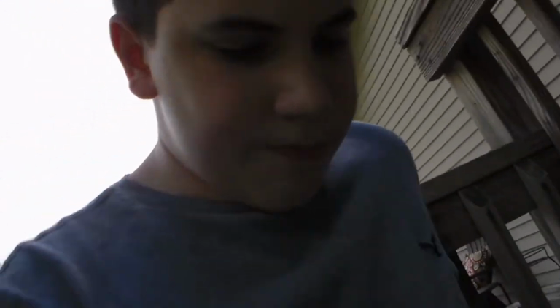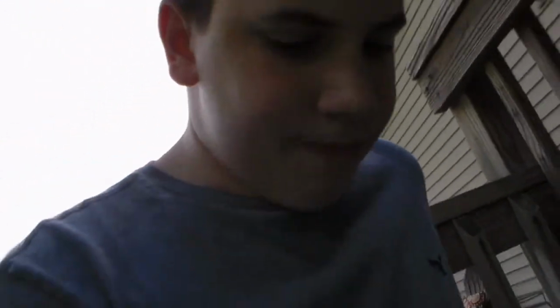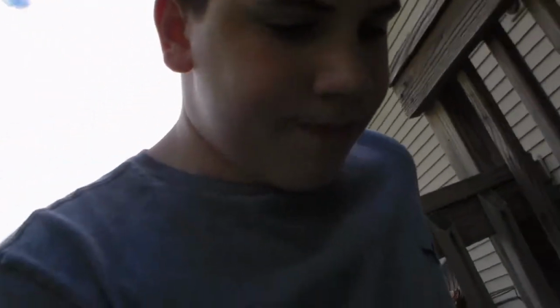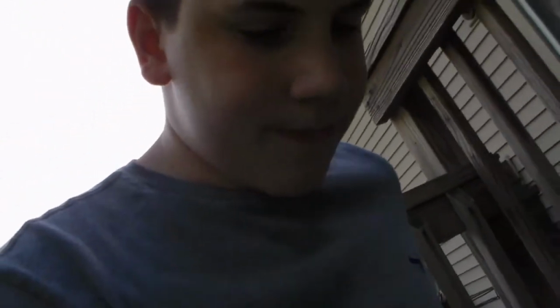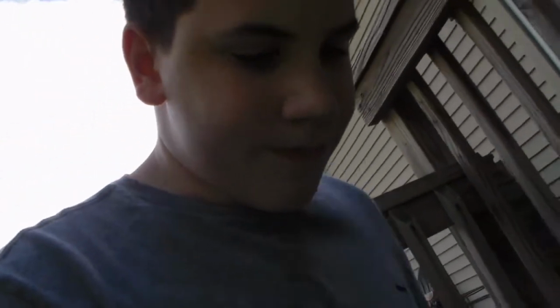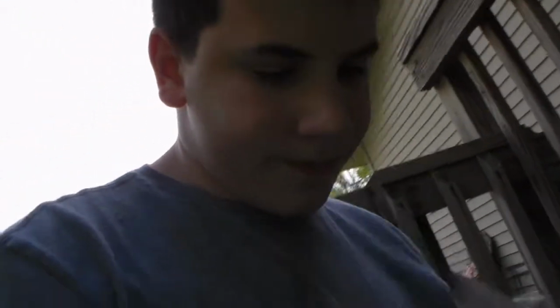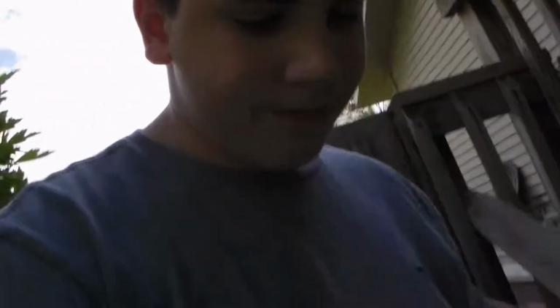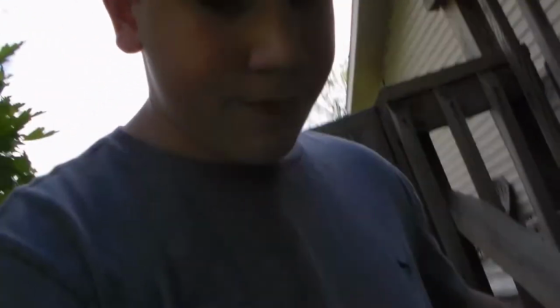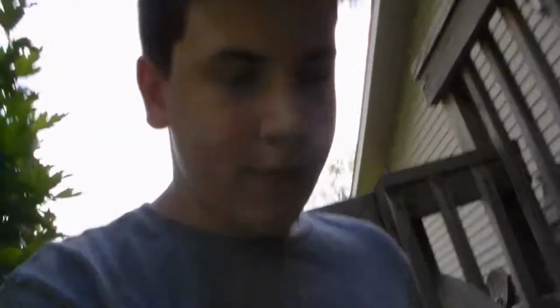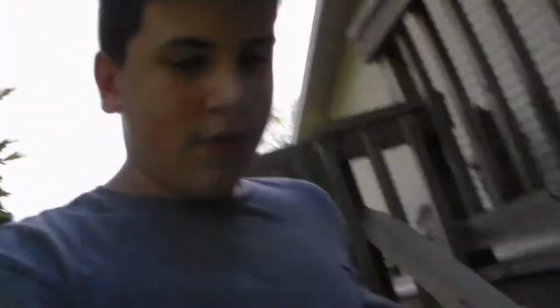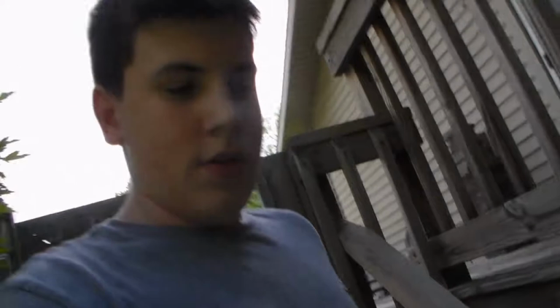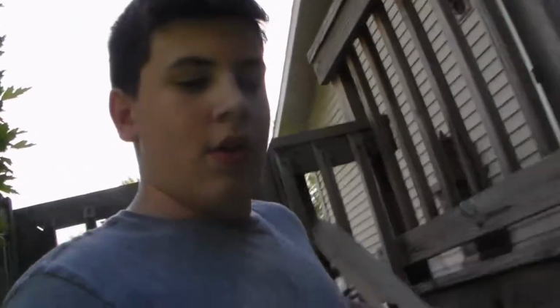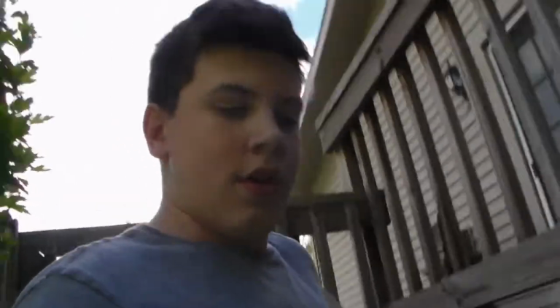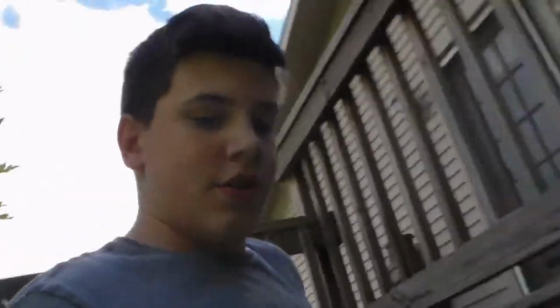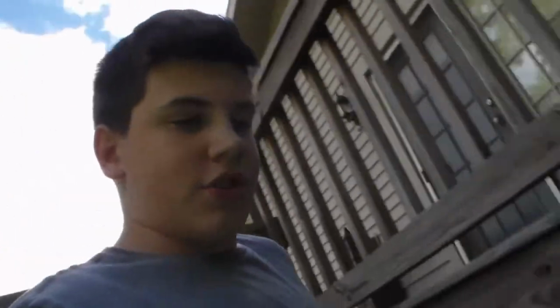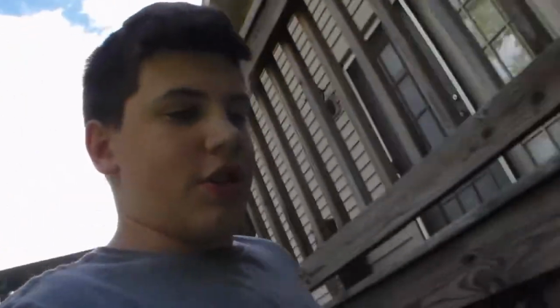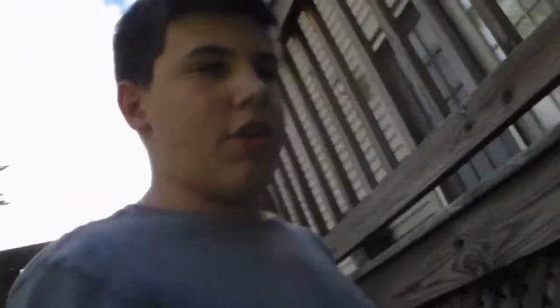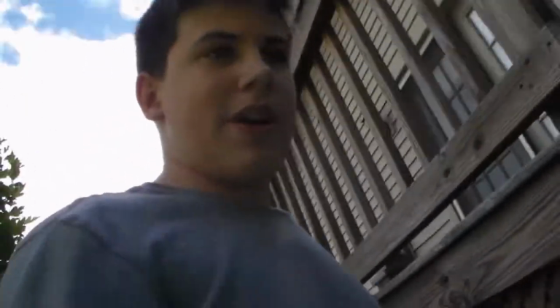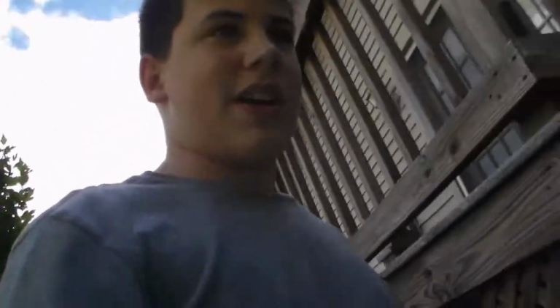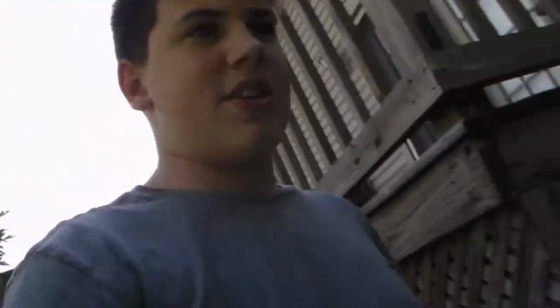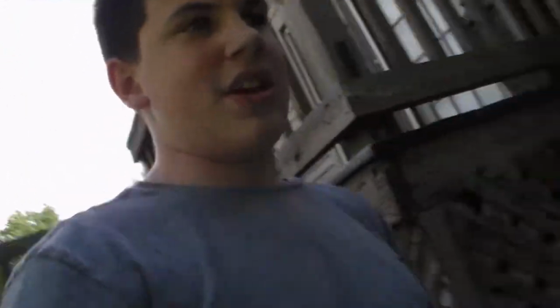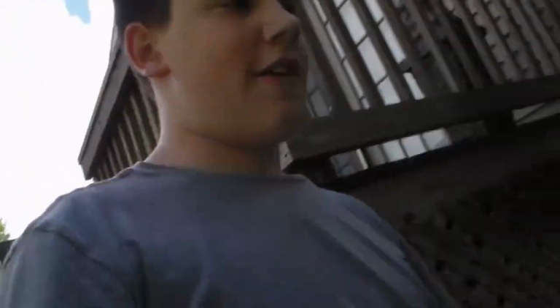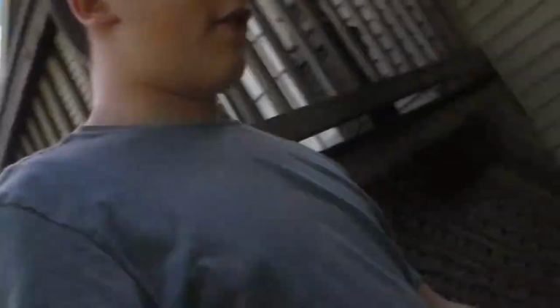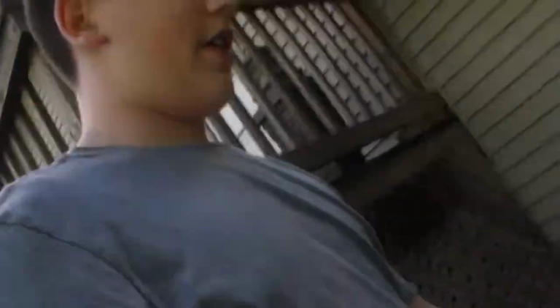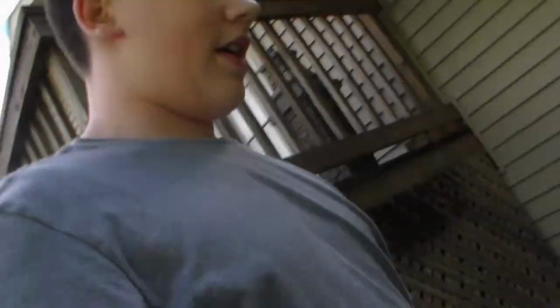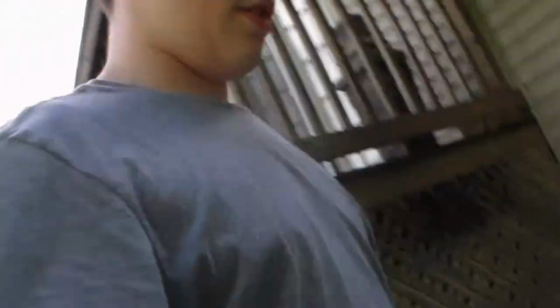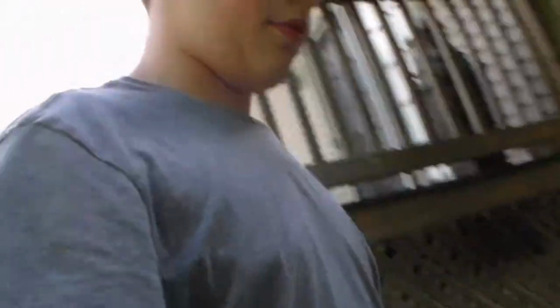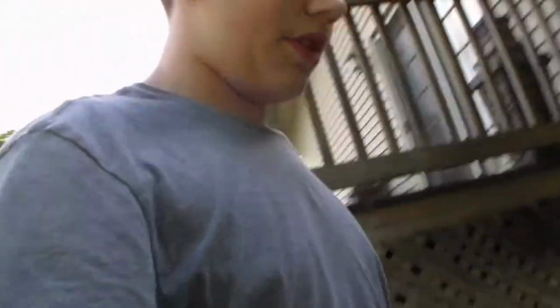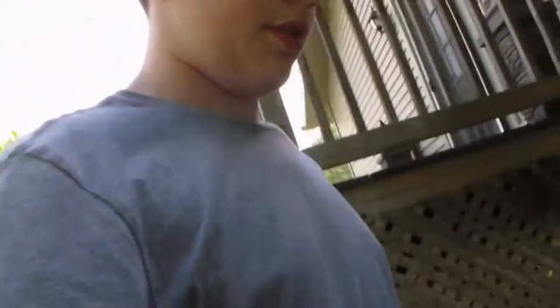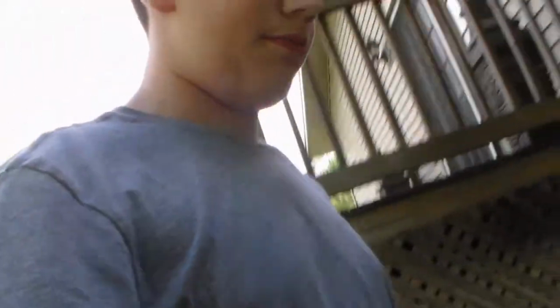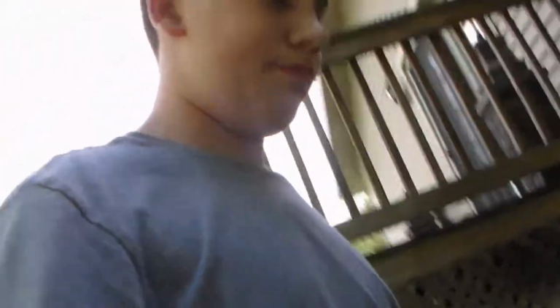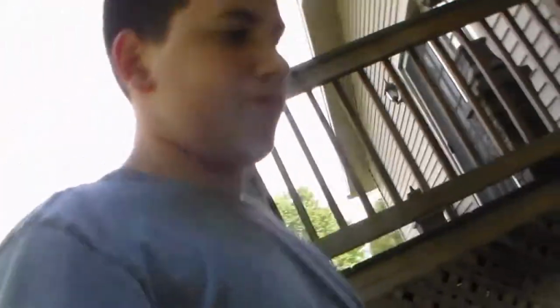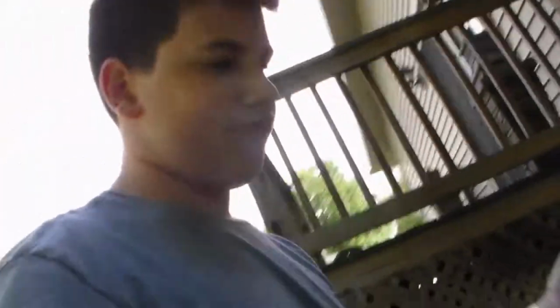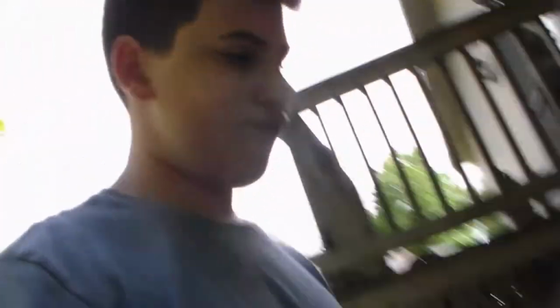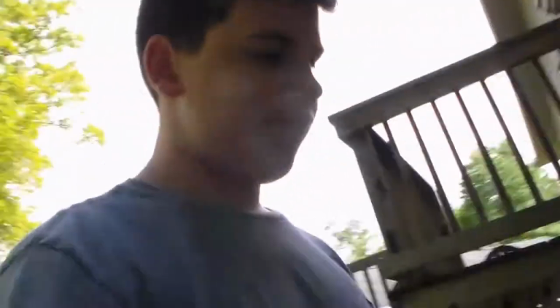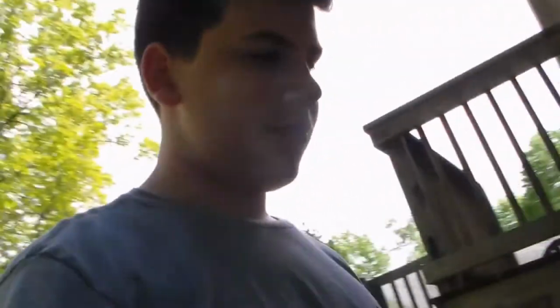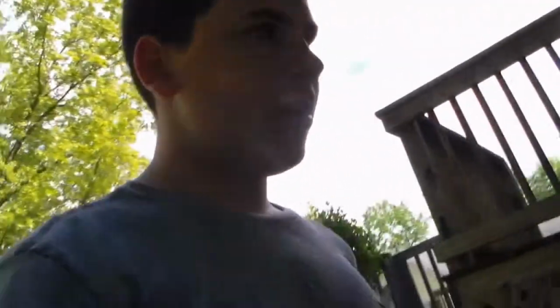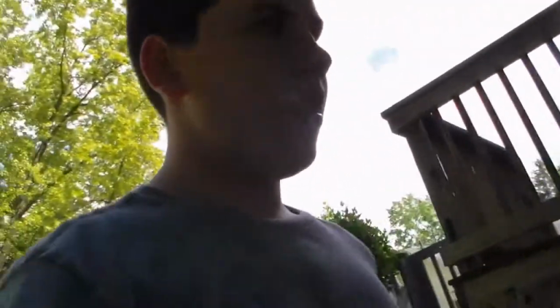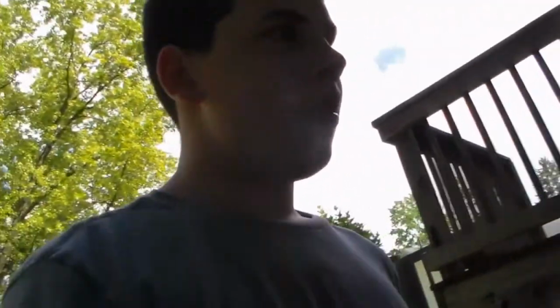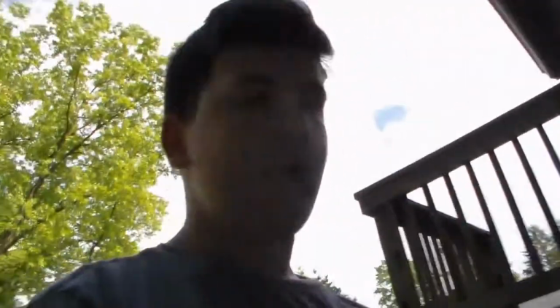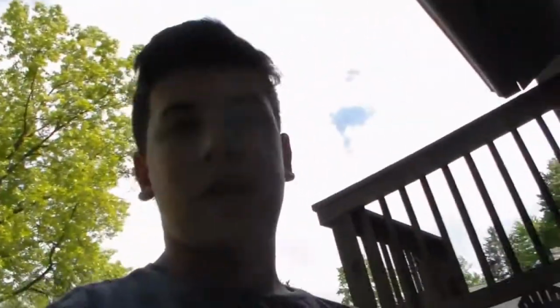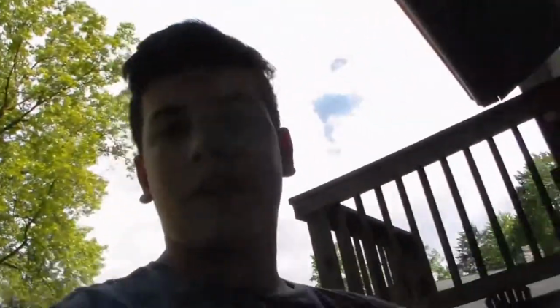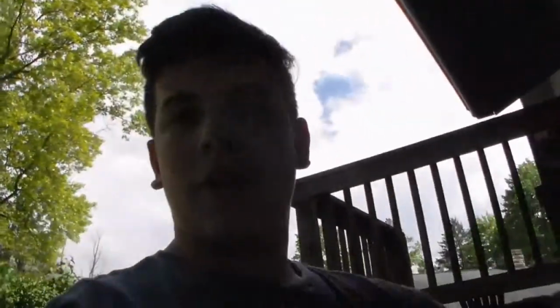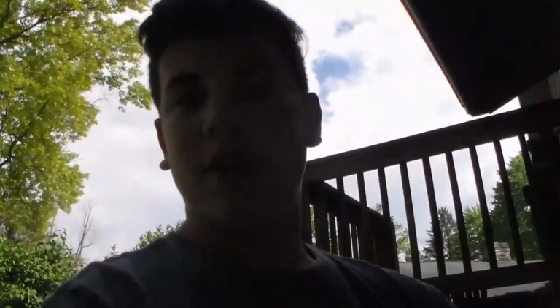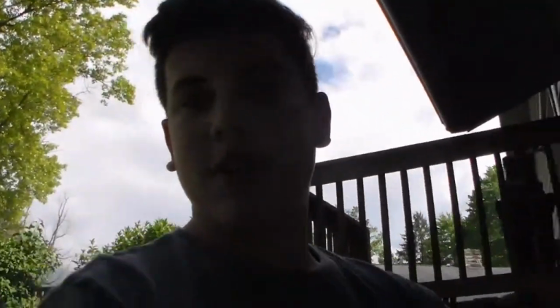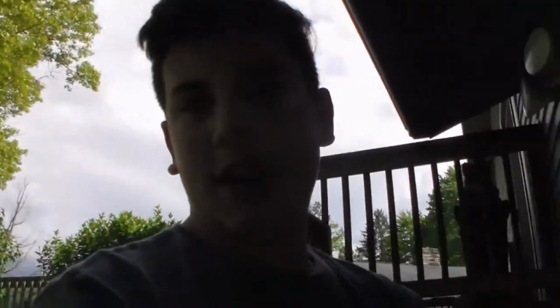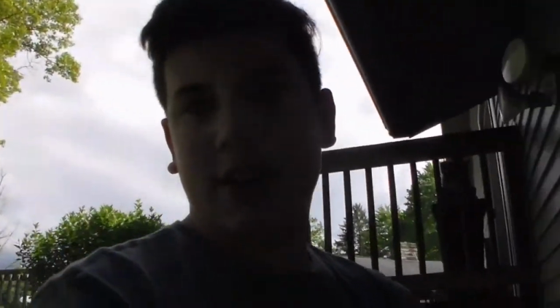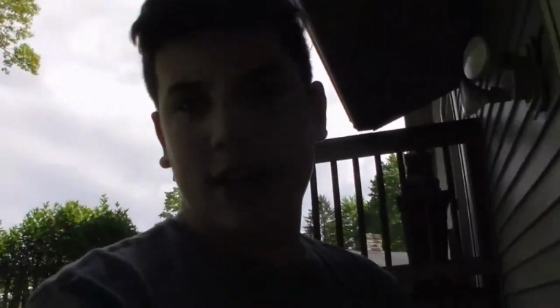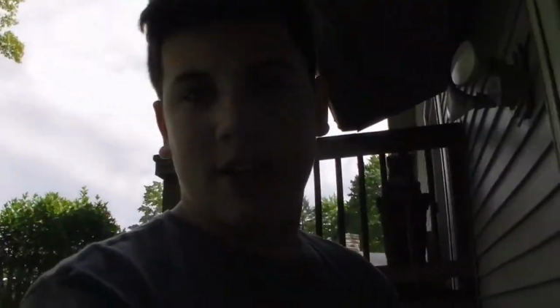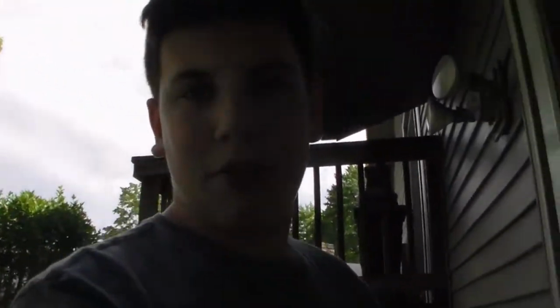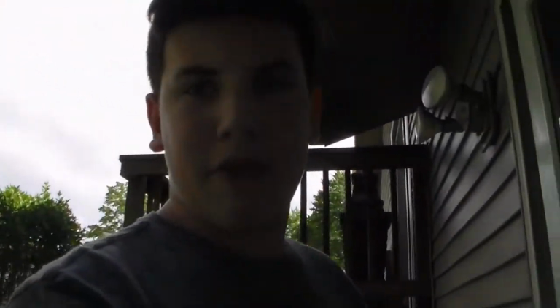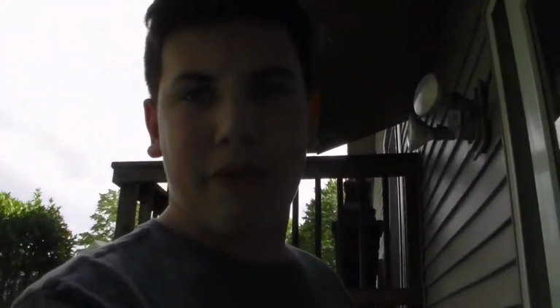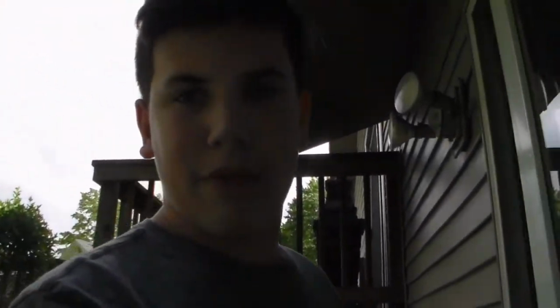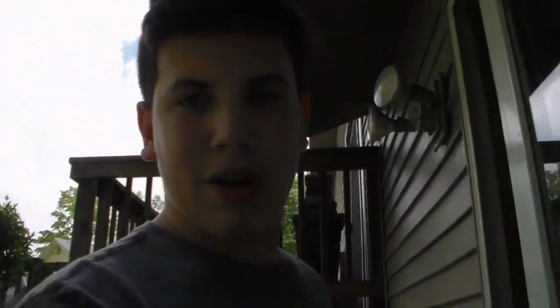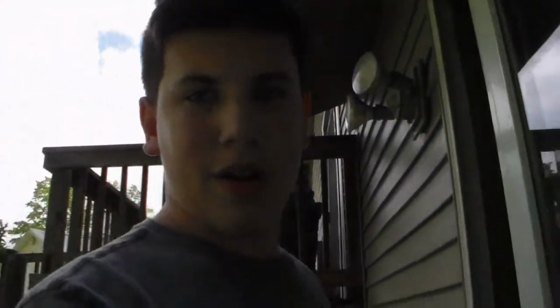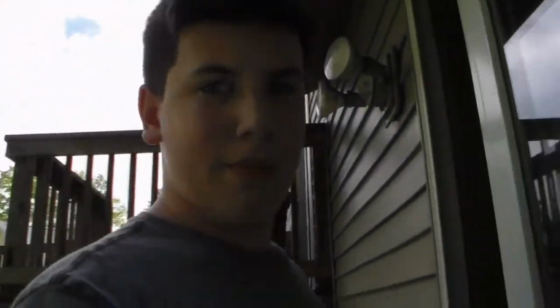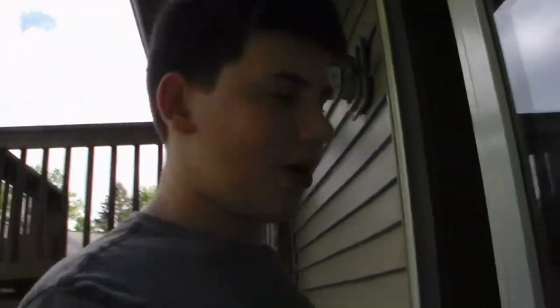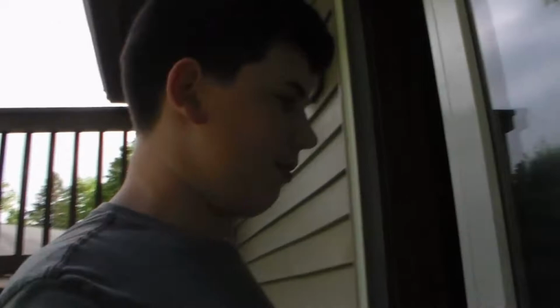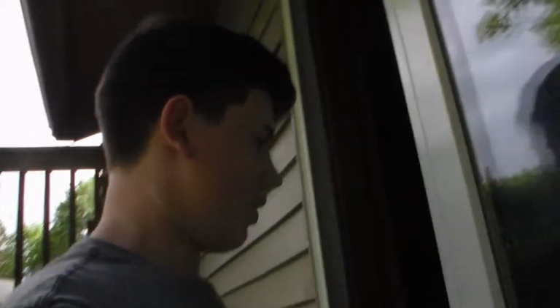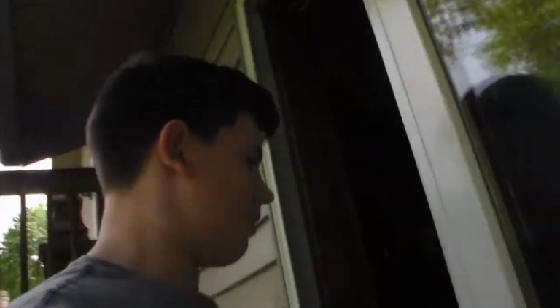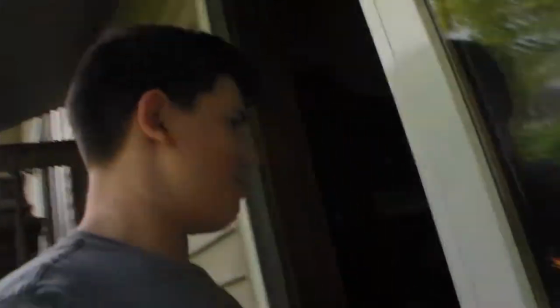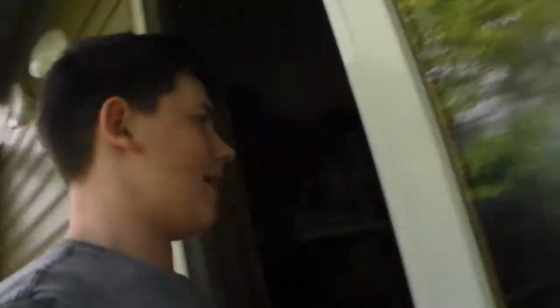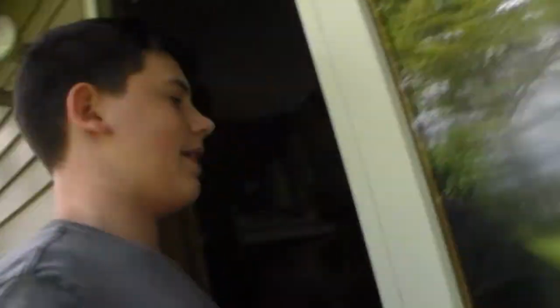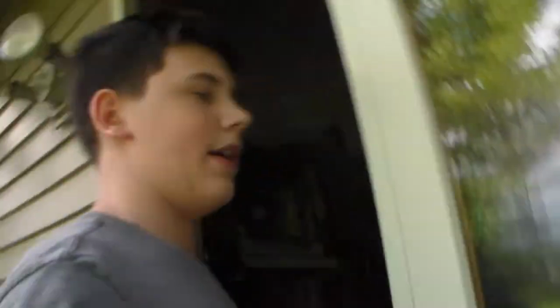I'm just gonna go back inside for right now, and then we have to go outside because I have to wait for my mom to come back.